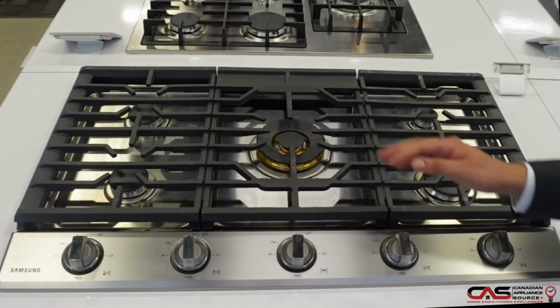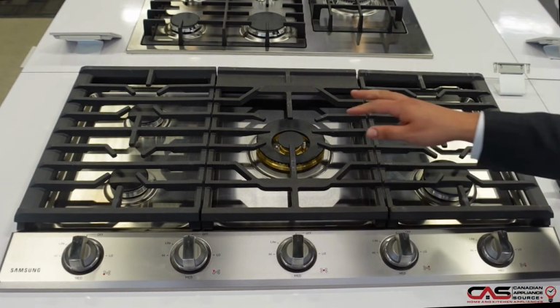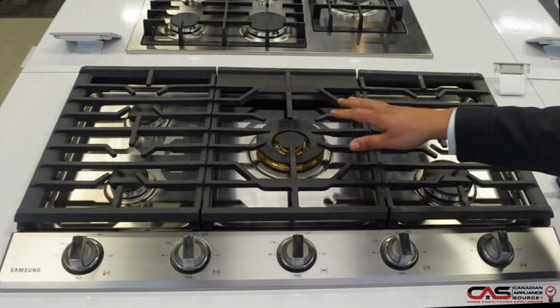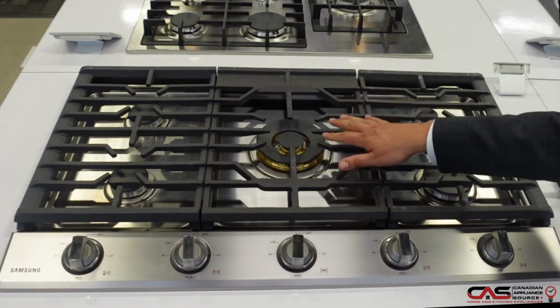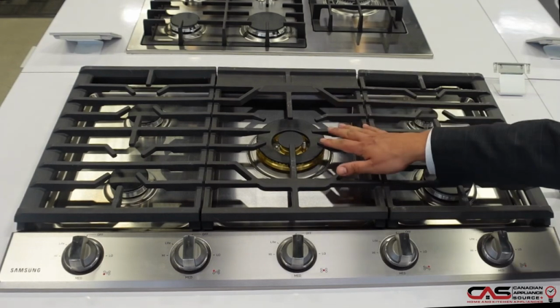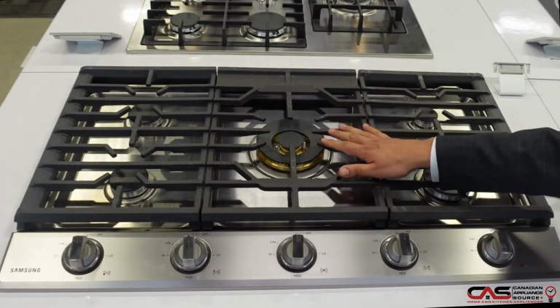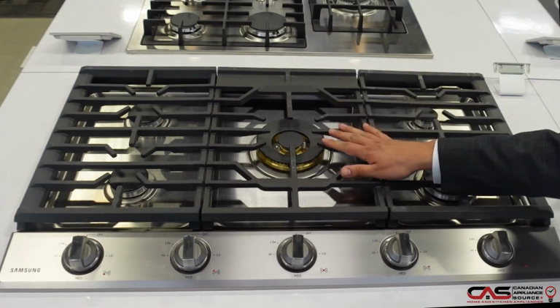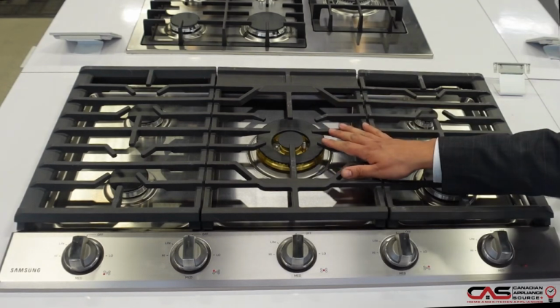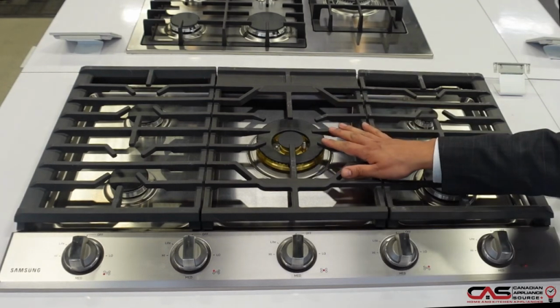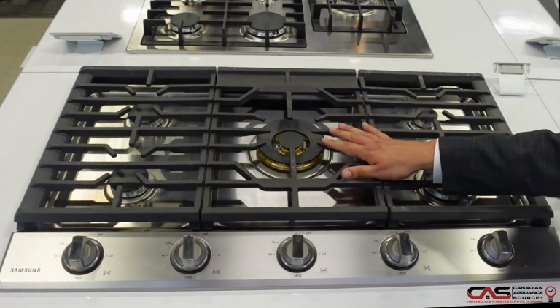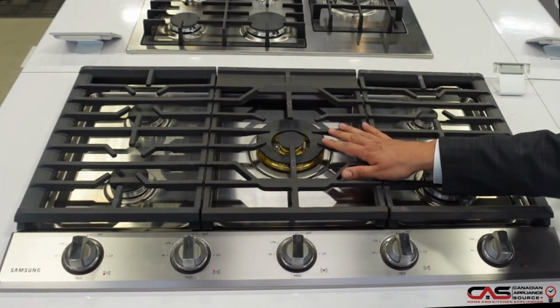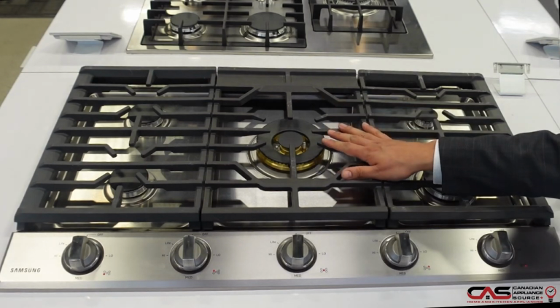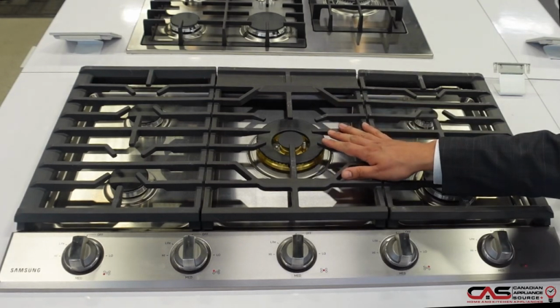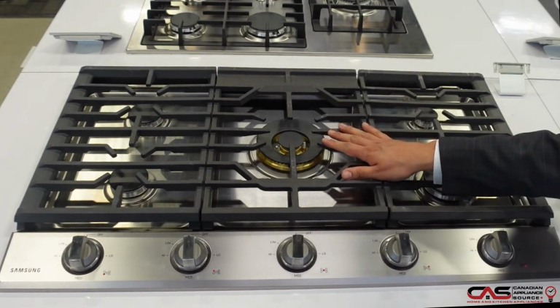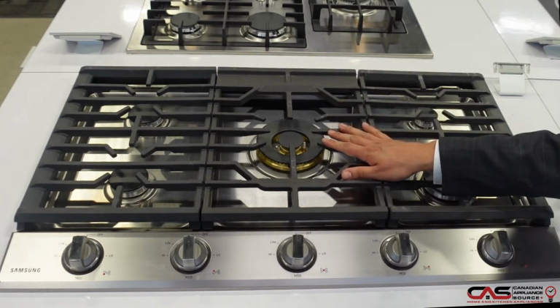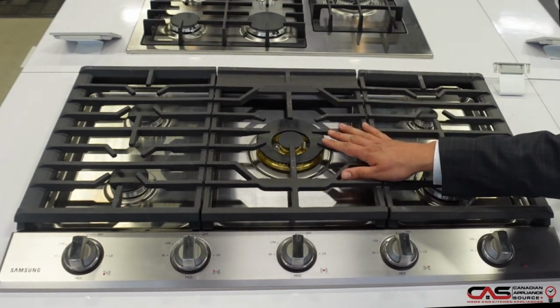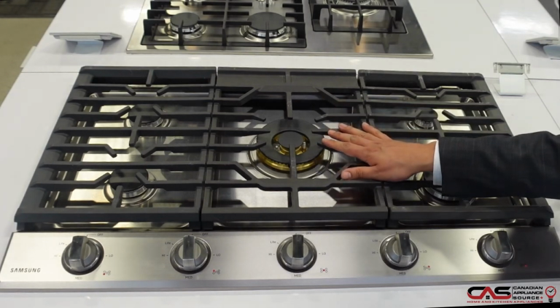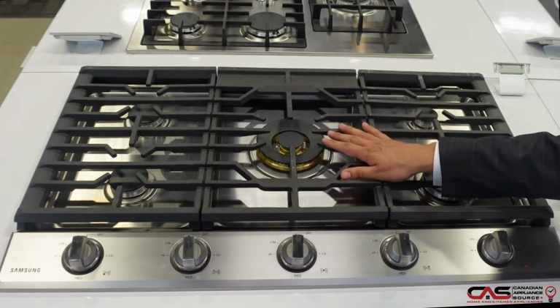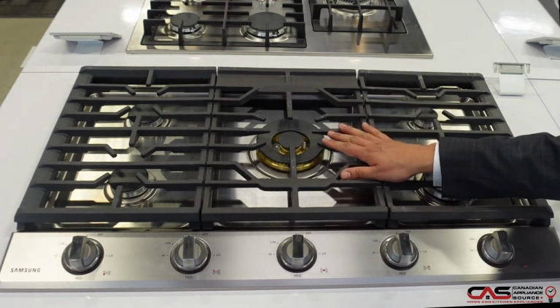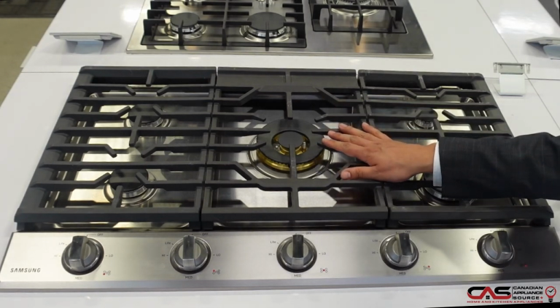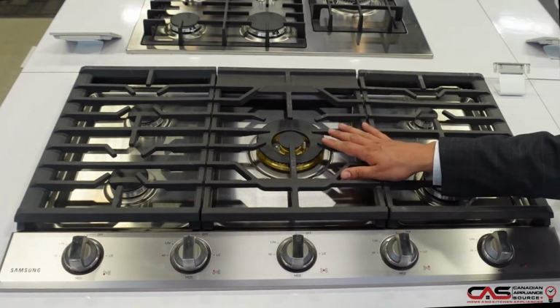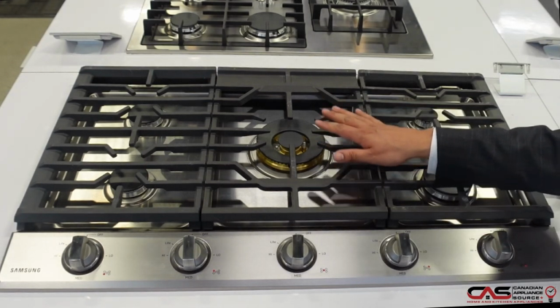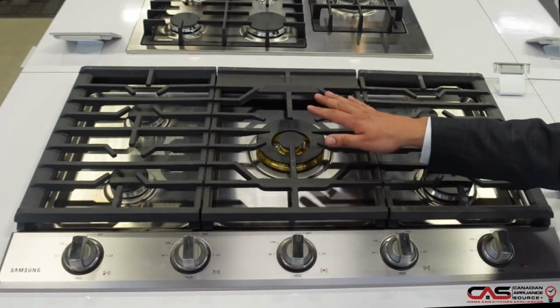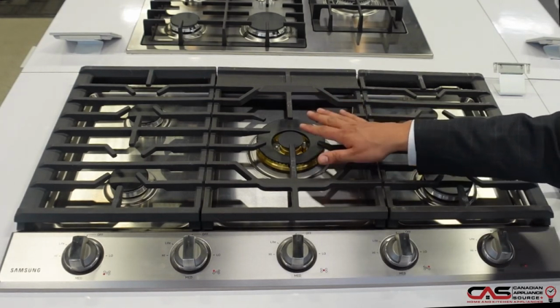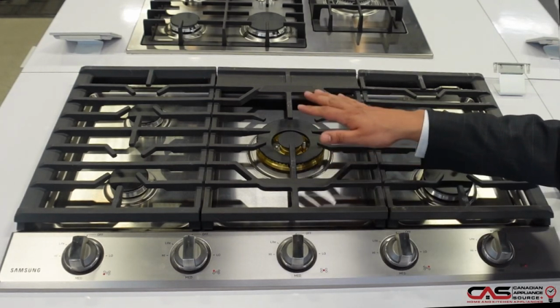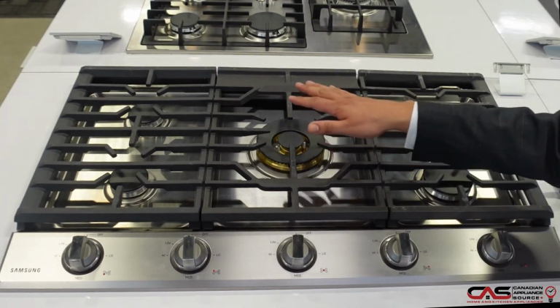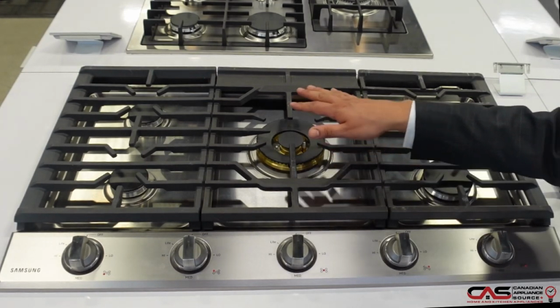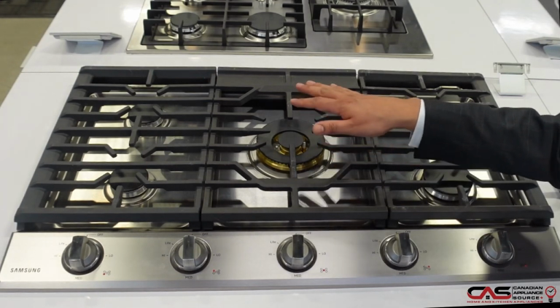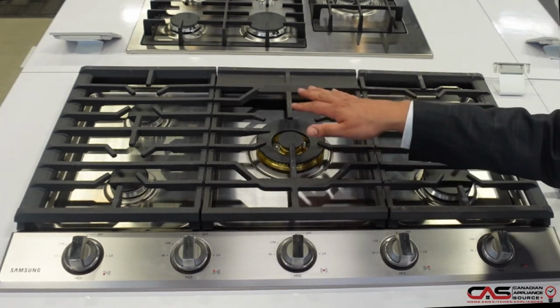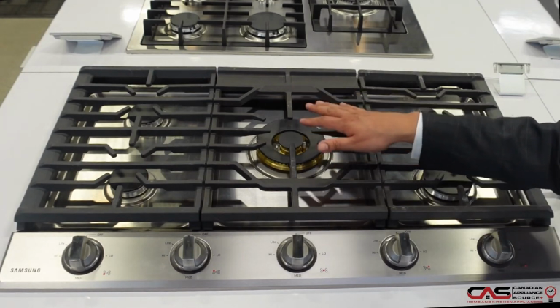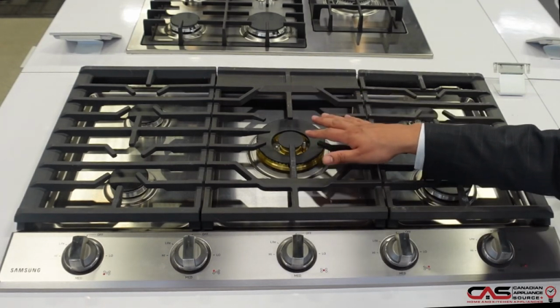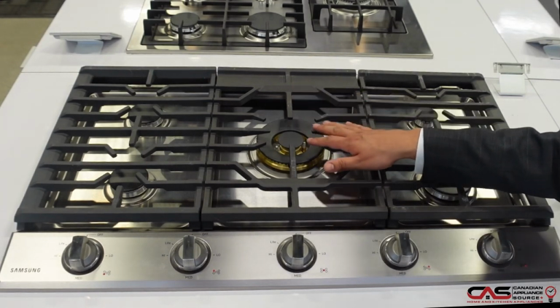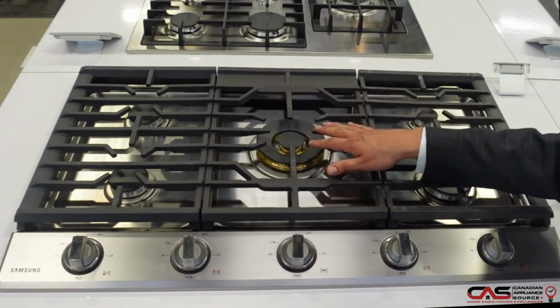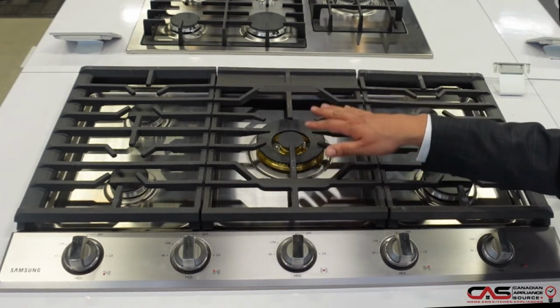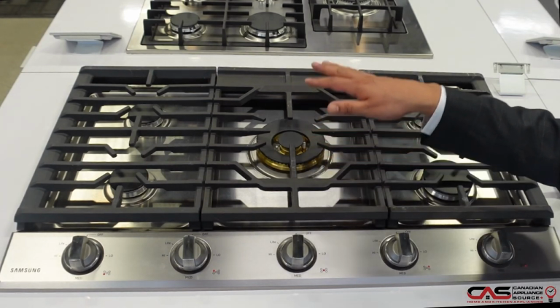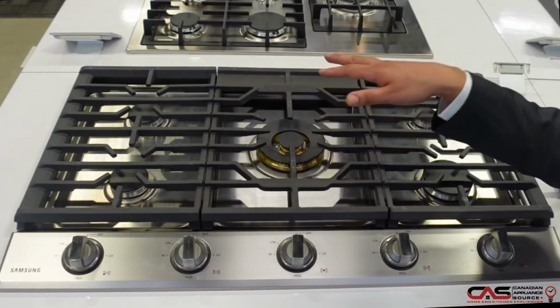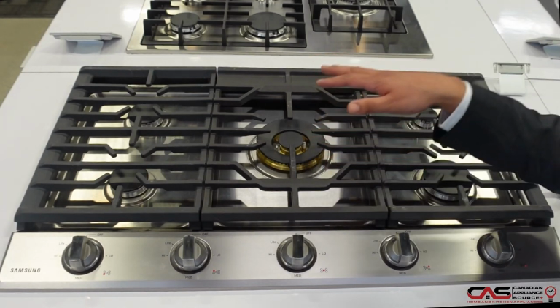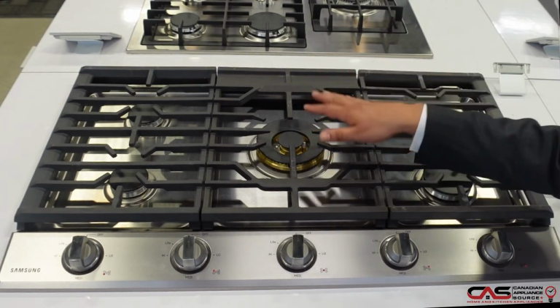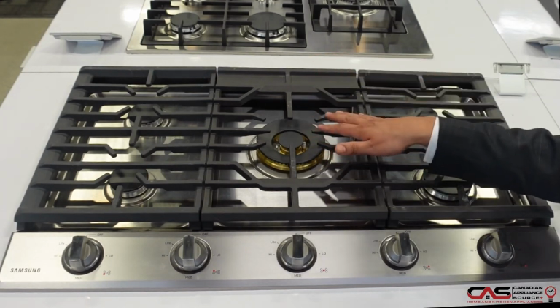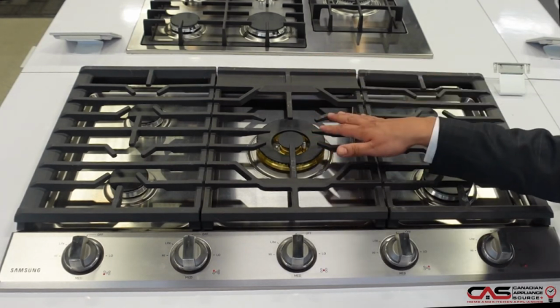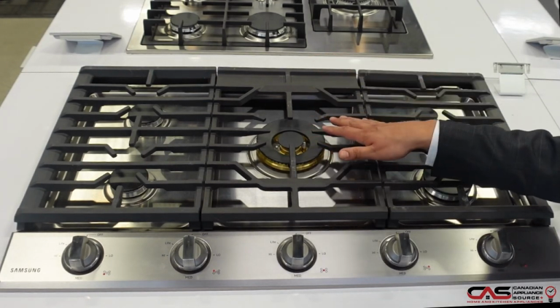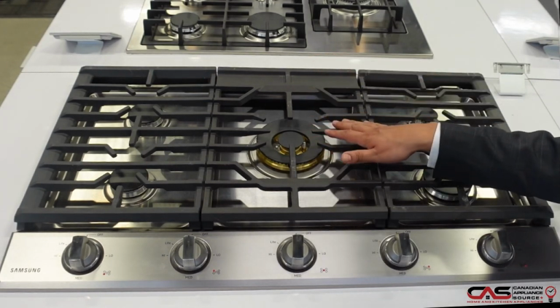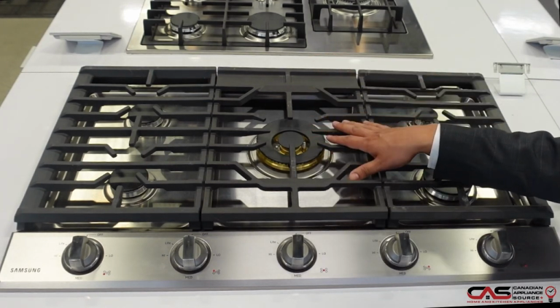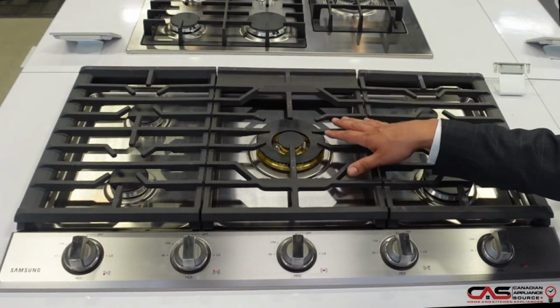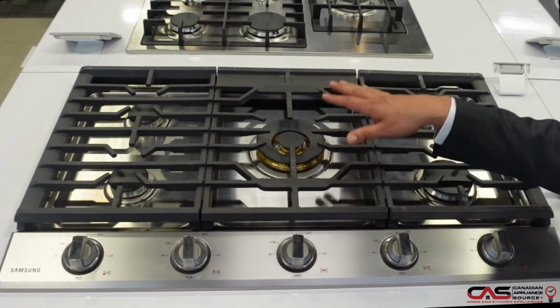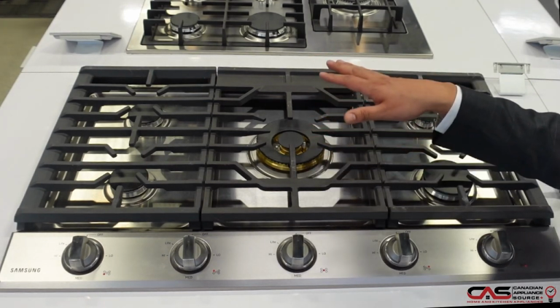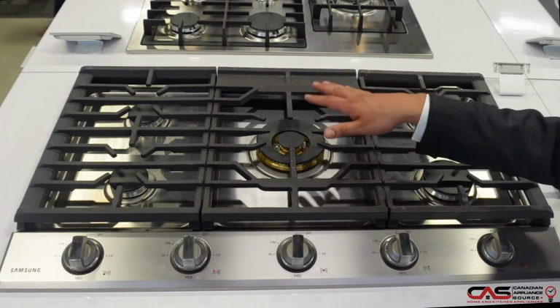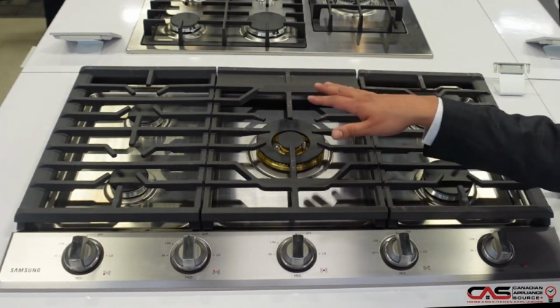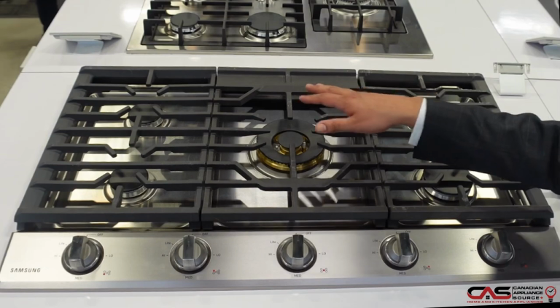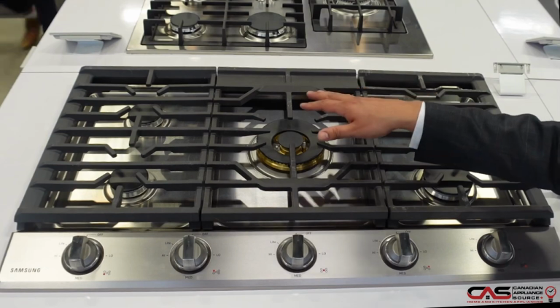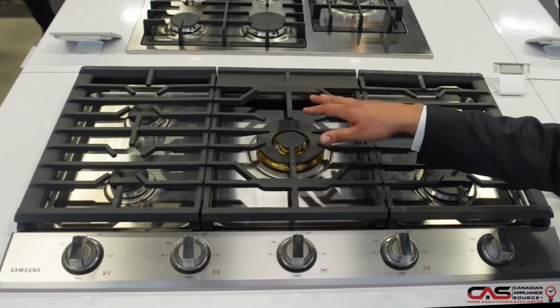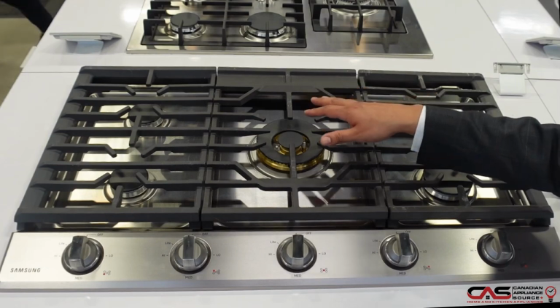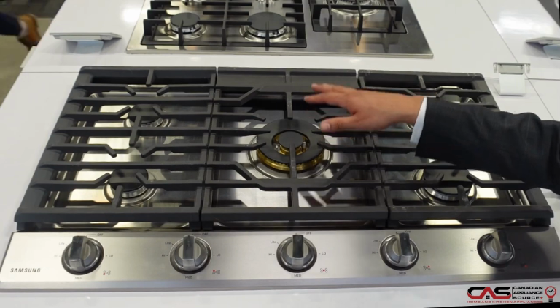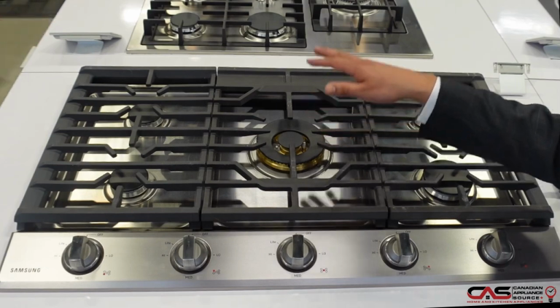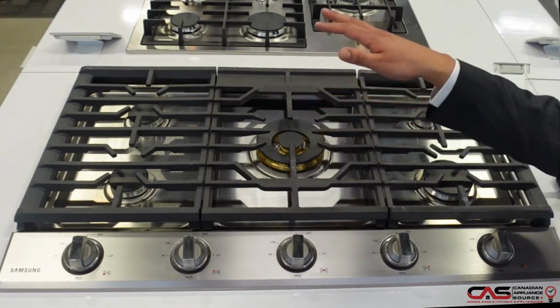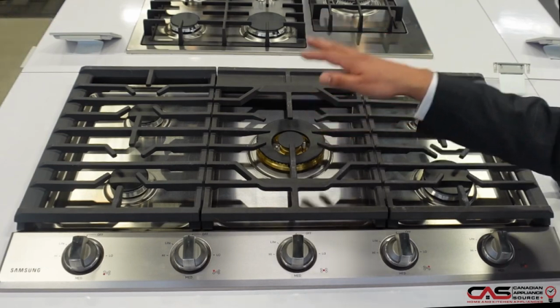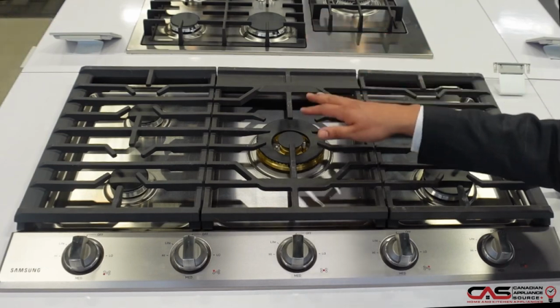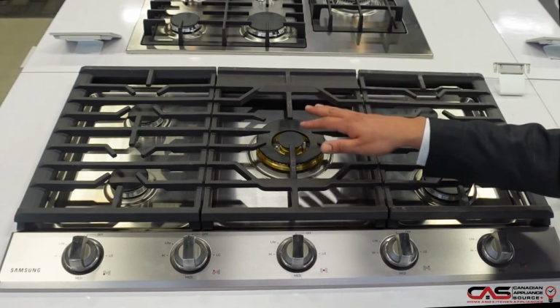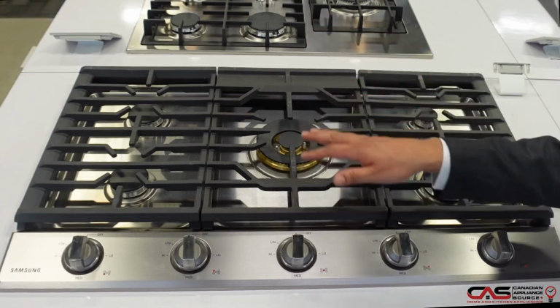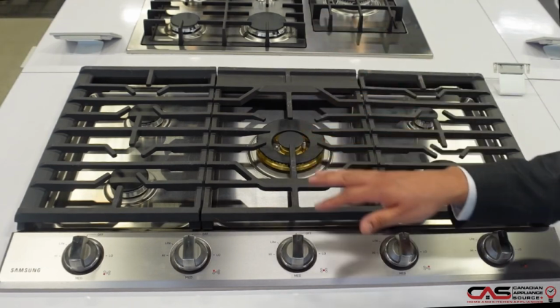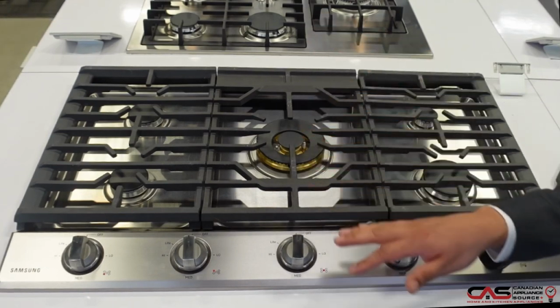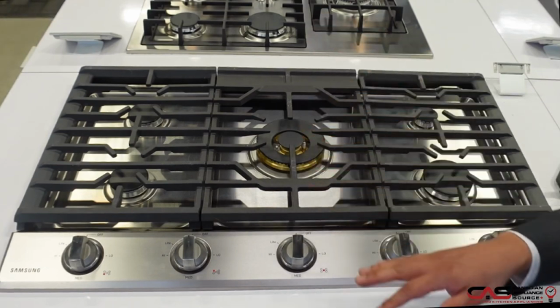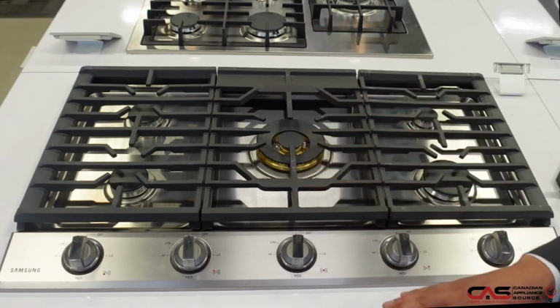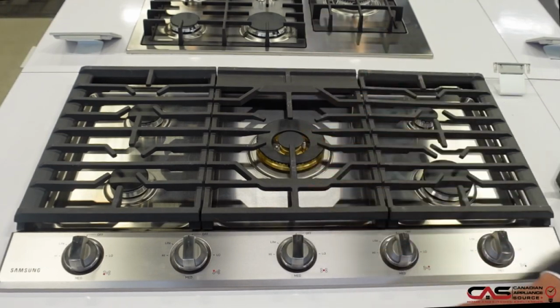You'll notice that 22,000 BTU brass accent burner right in the center — plenty of power for high heat dishes or low simmer mode.